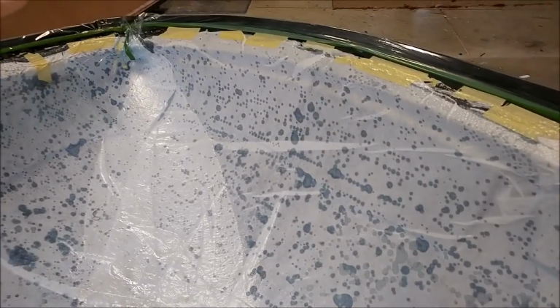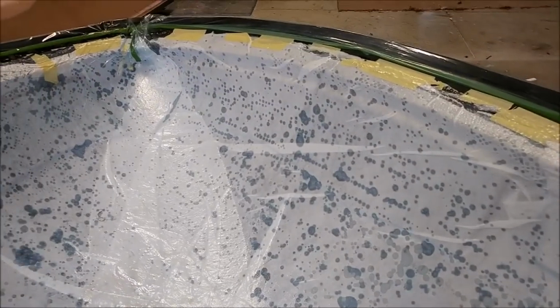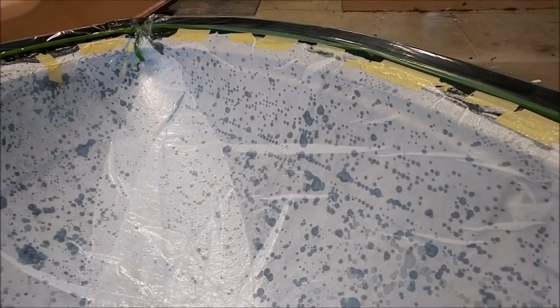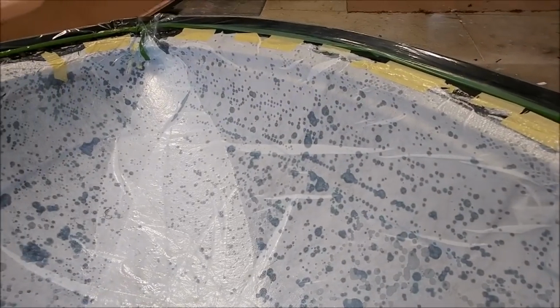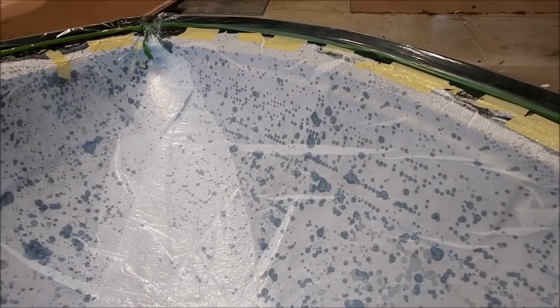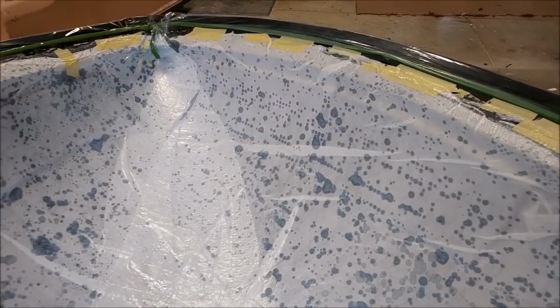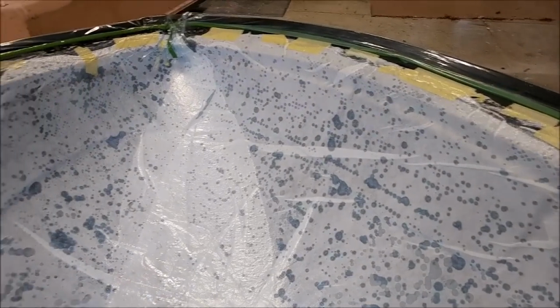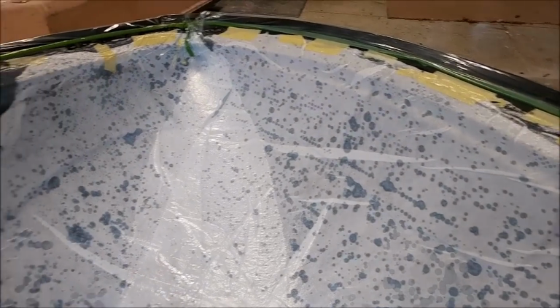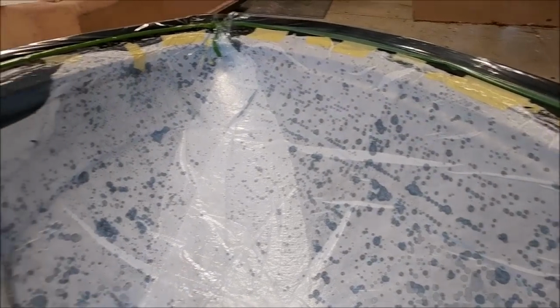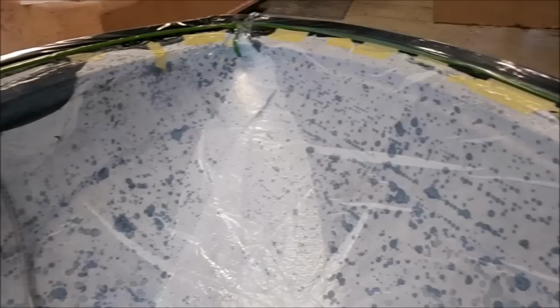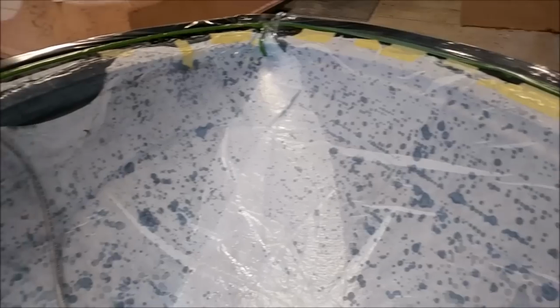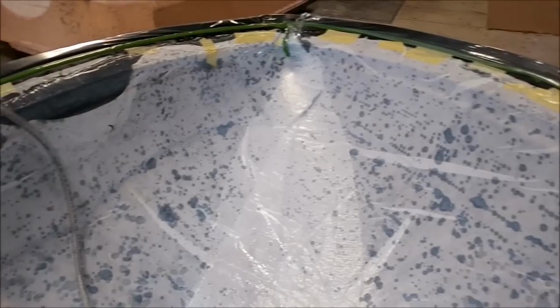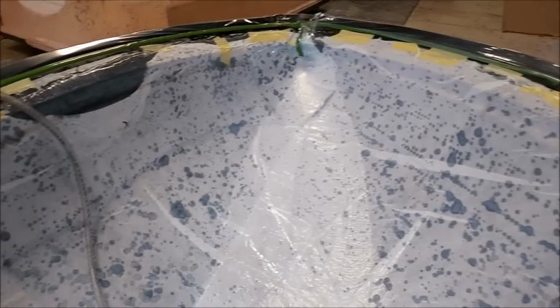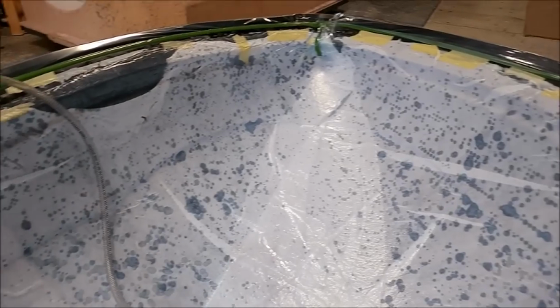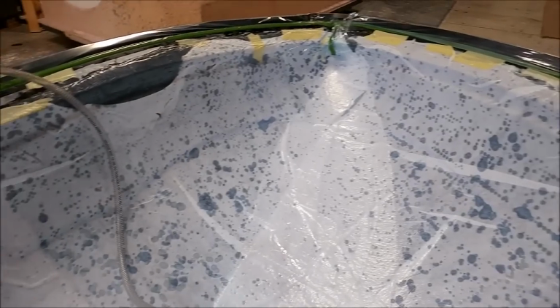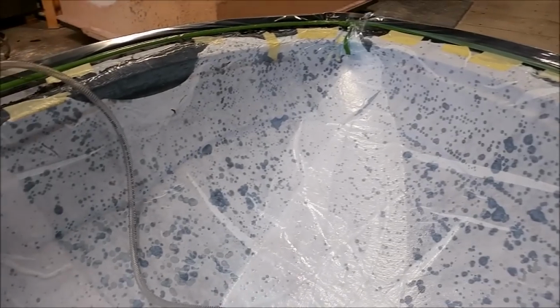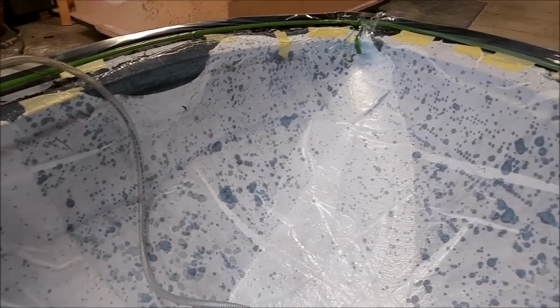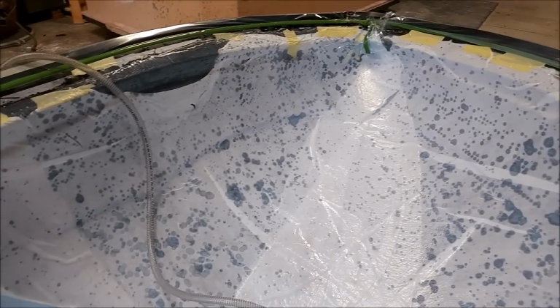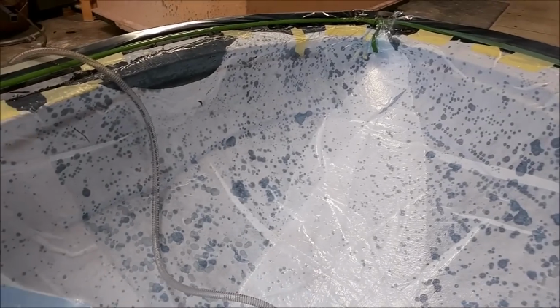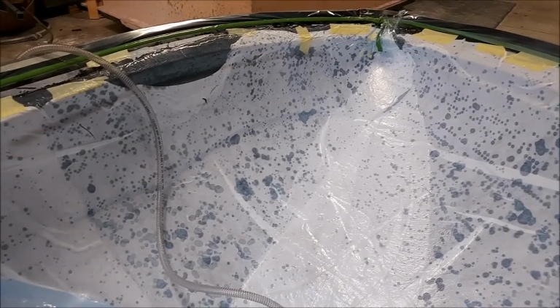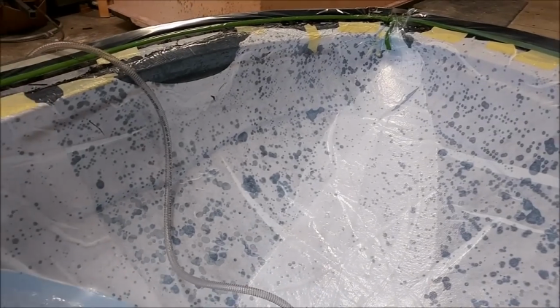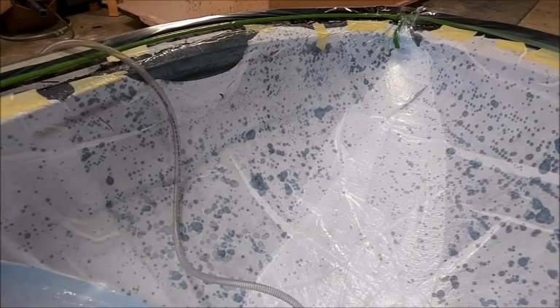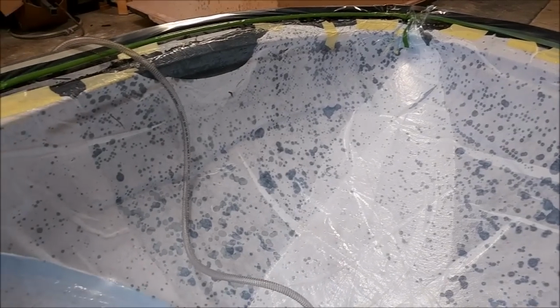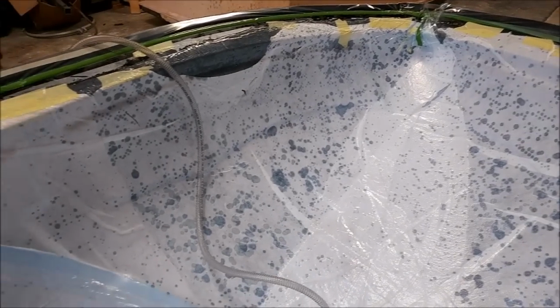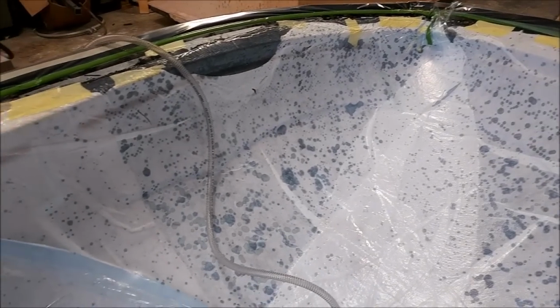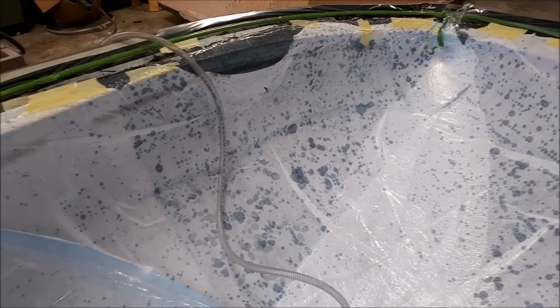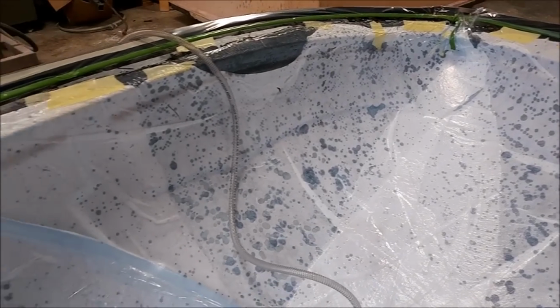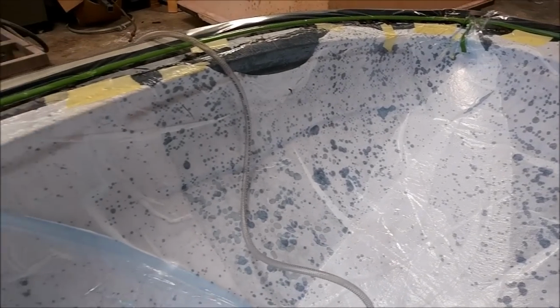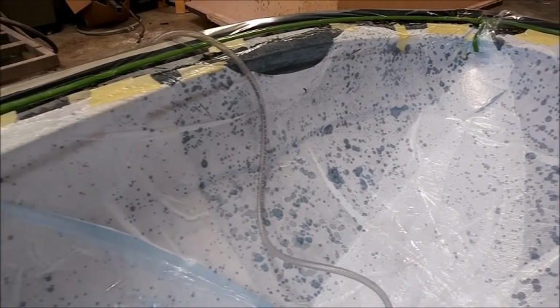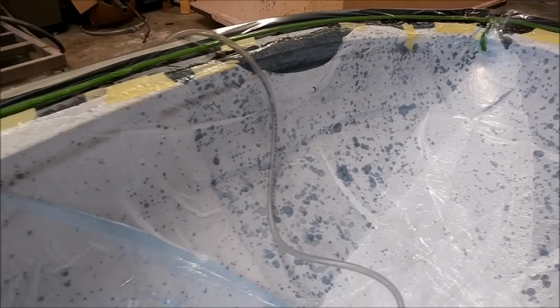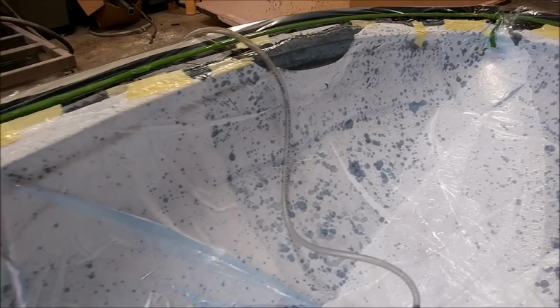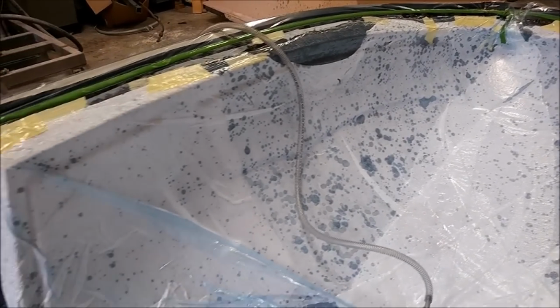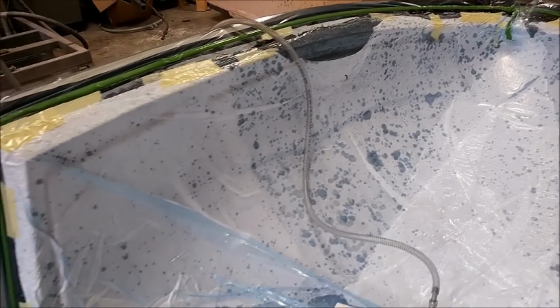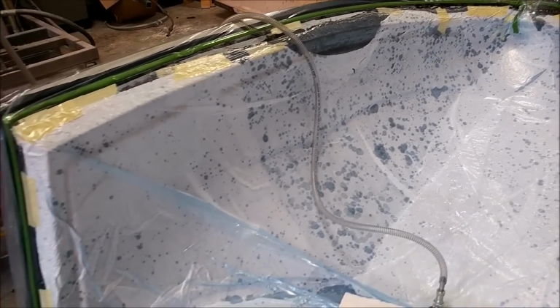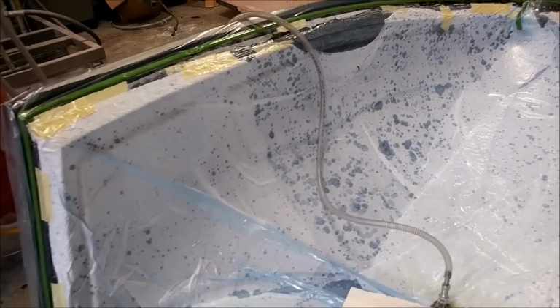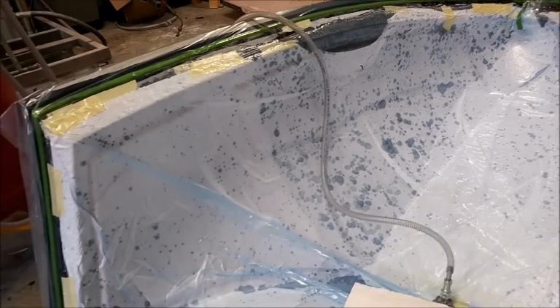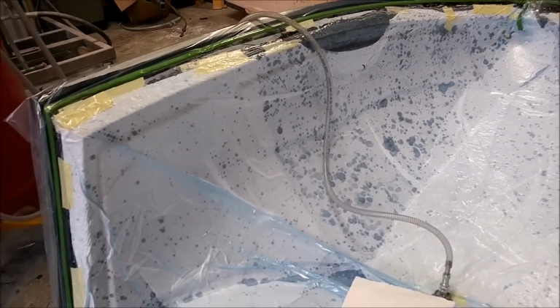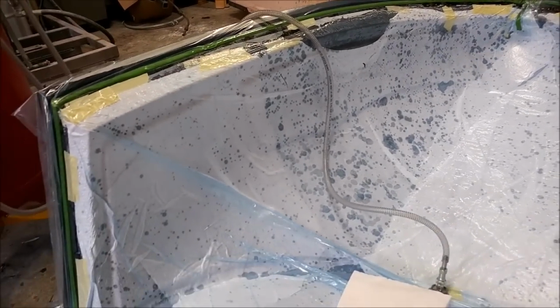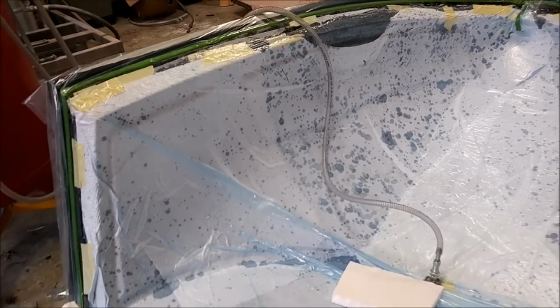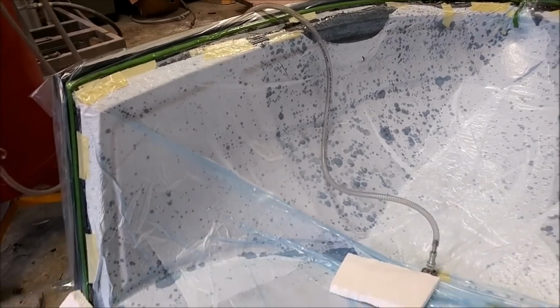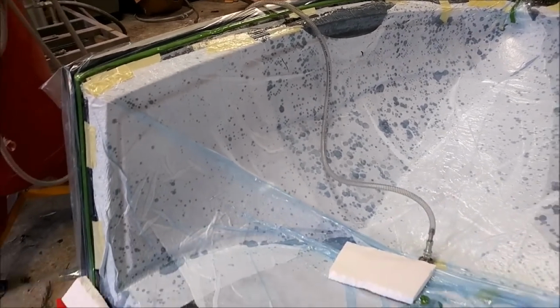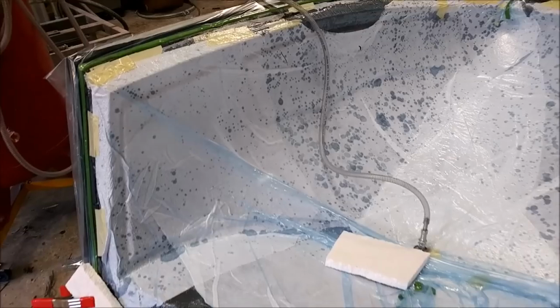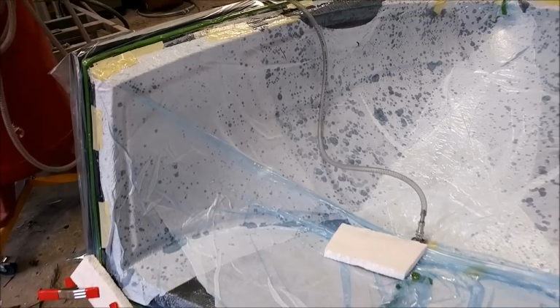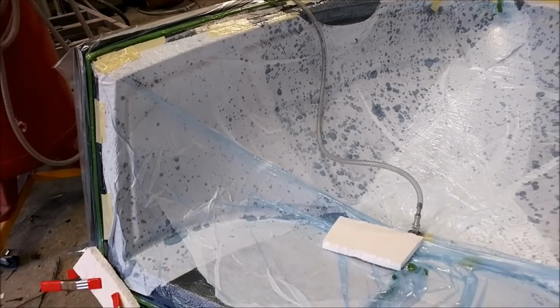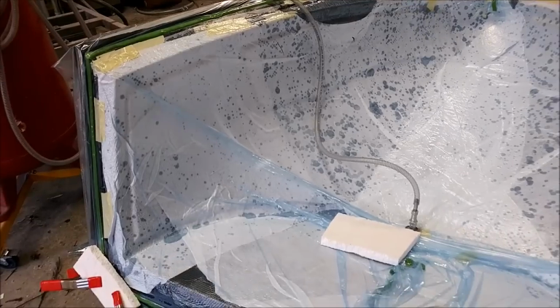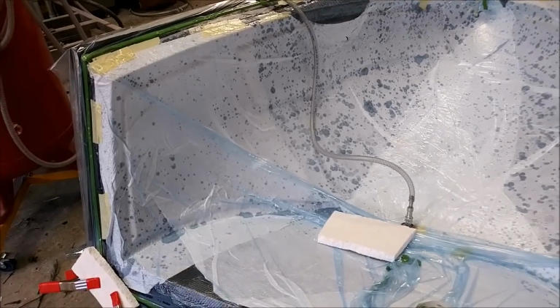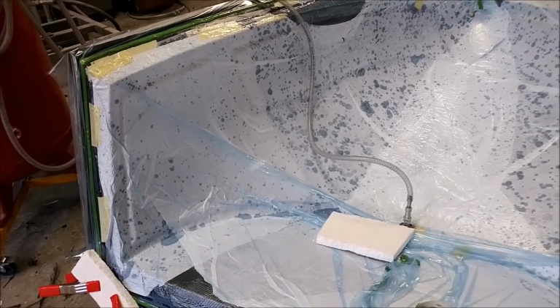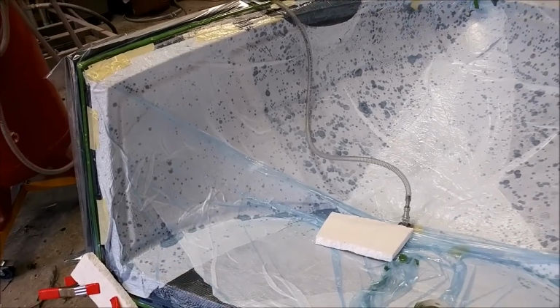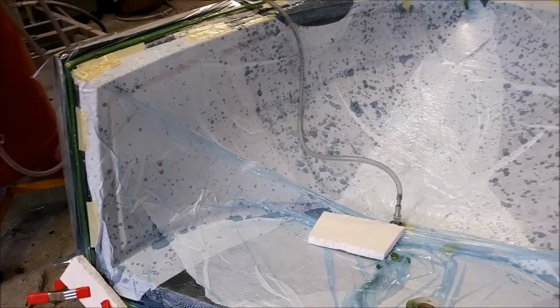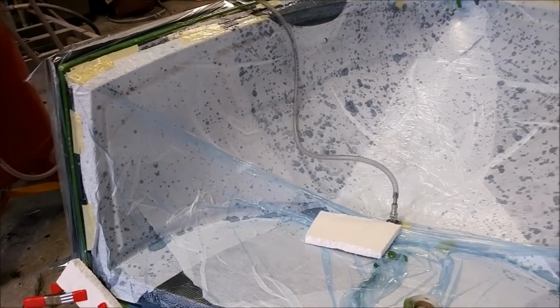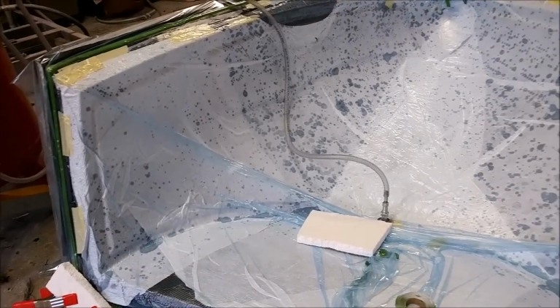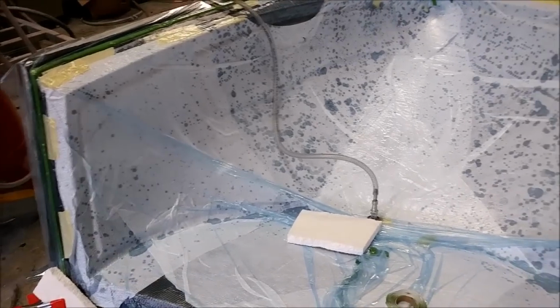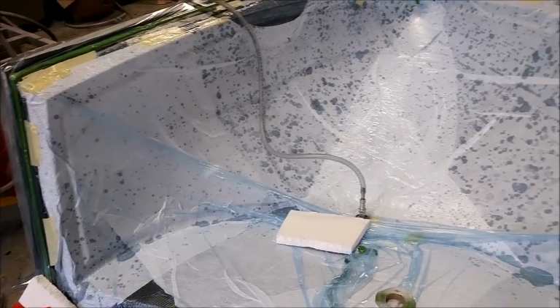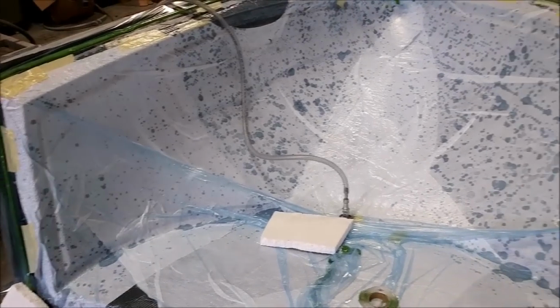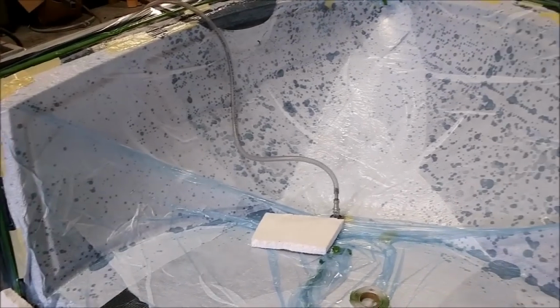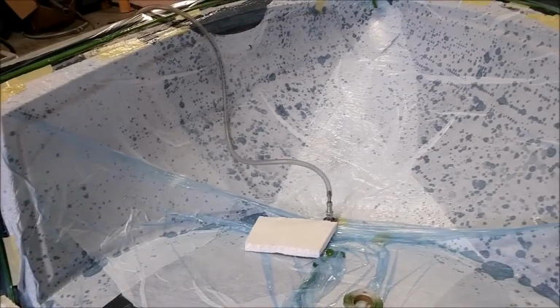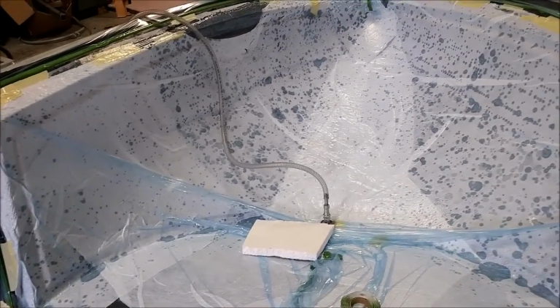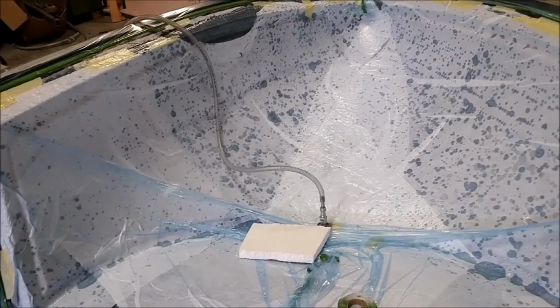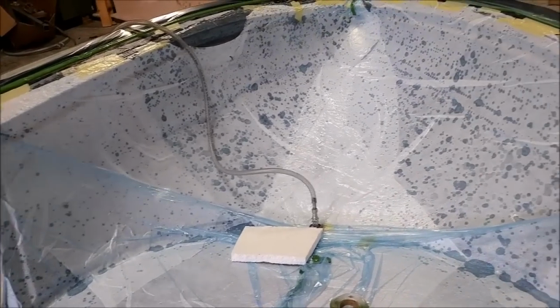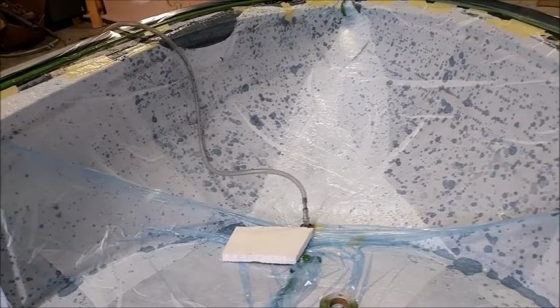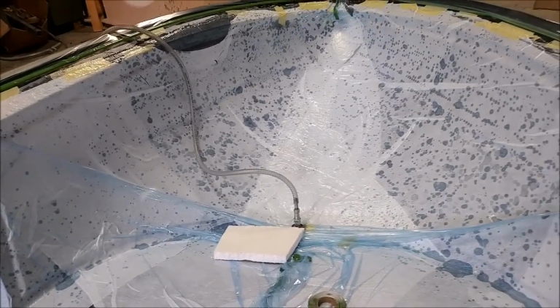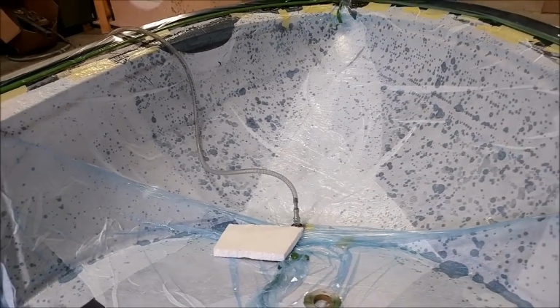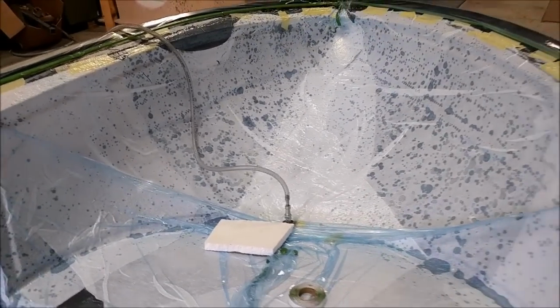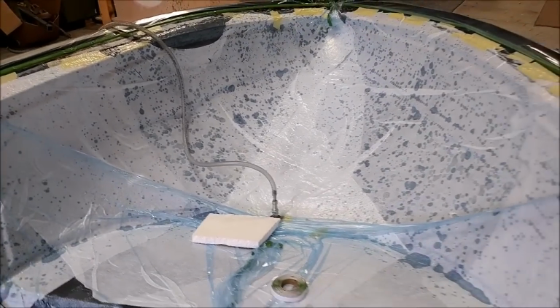Here's the final stage of the nose — bagged a second time with the final layers of carbon fiber down and the vacuum applied. No real problems going on with that one.